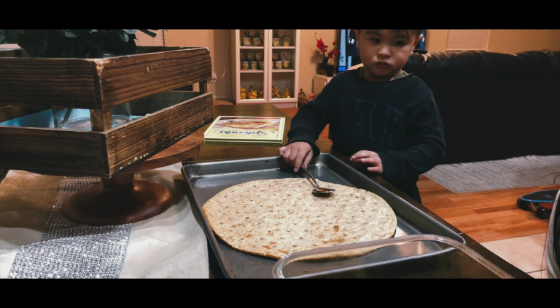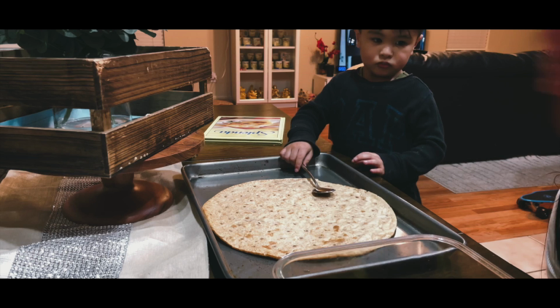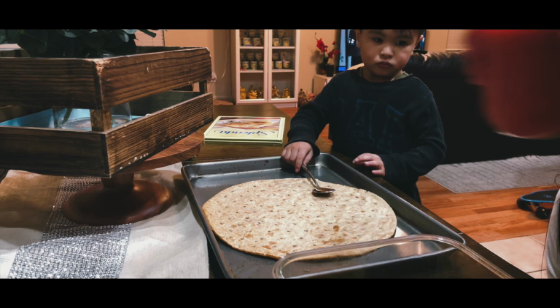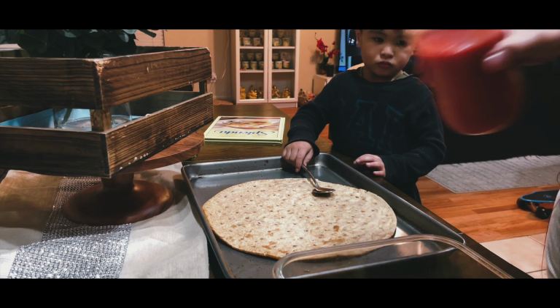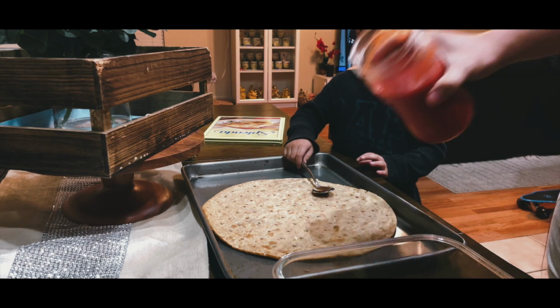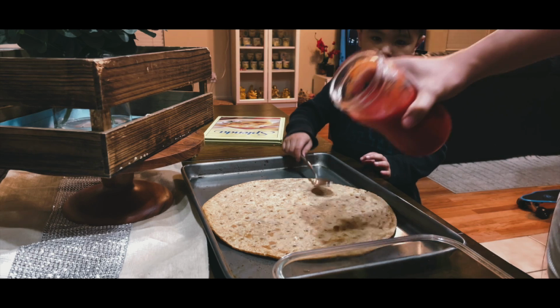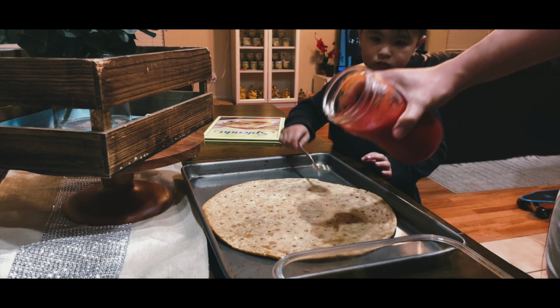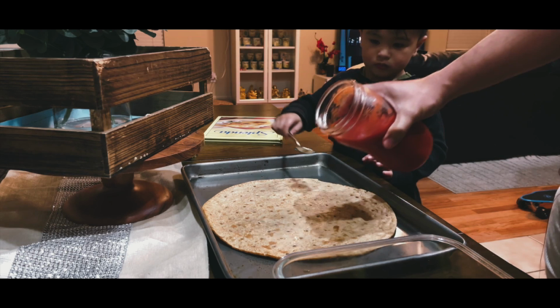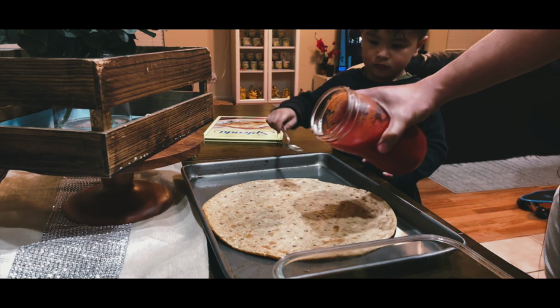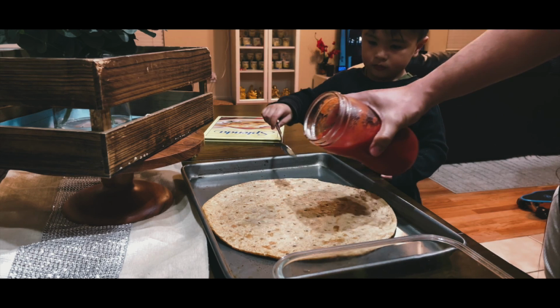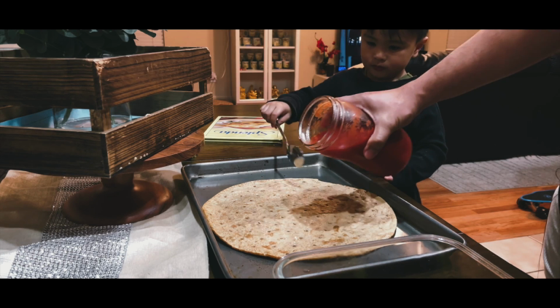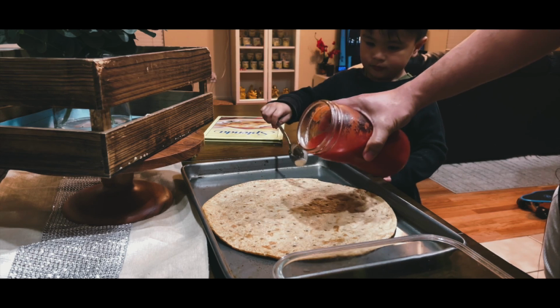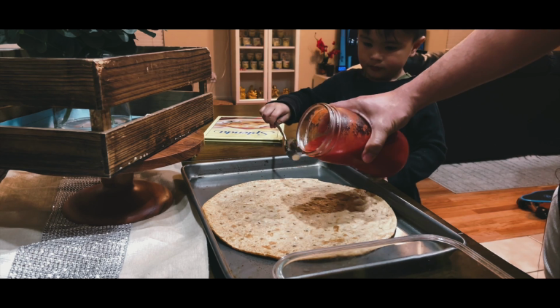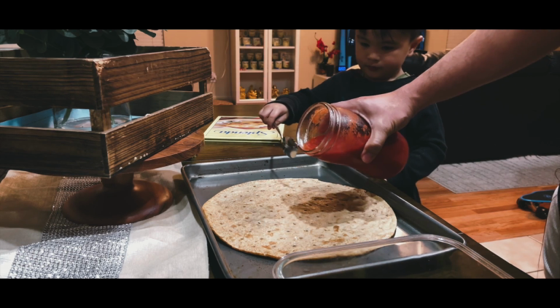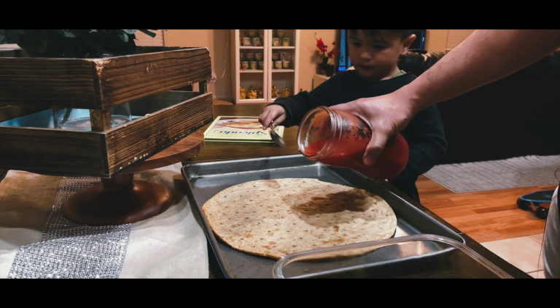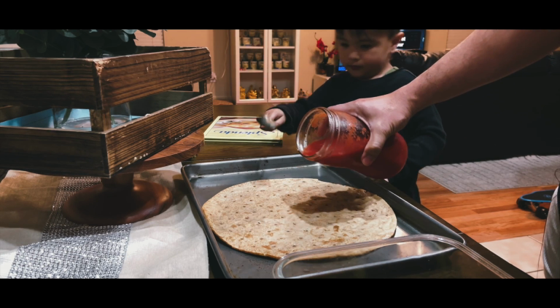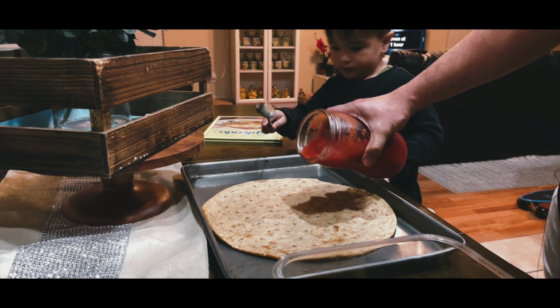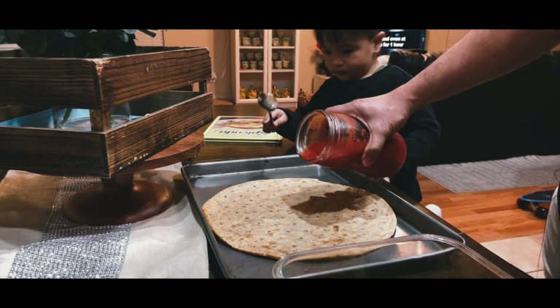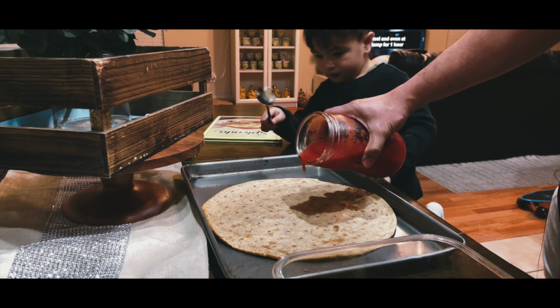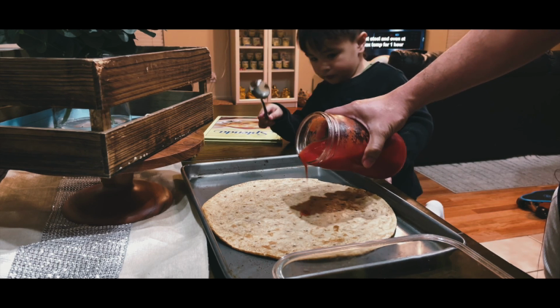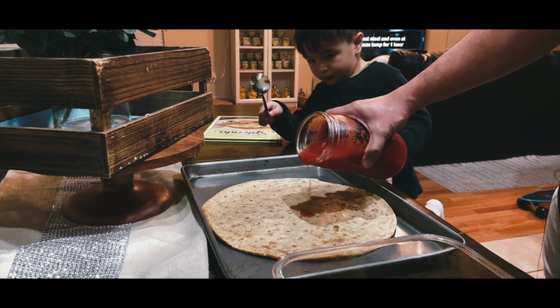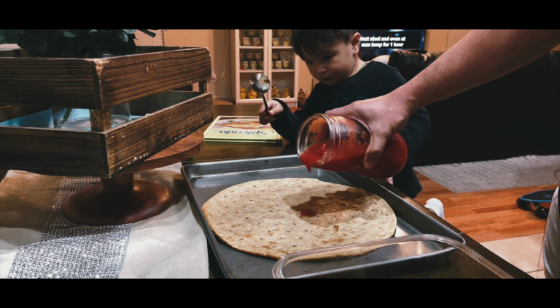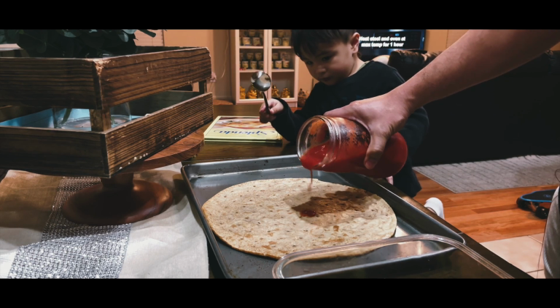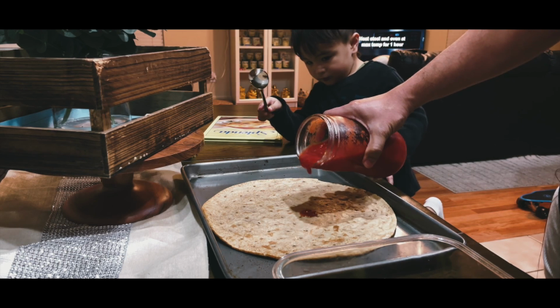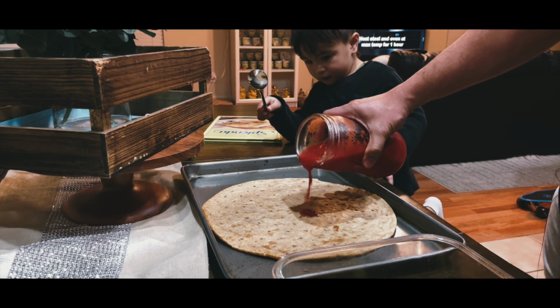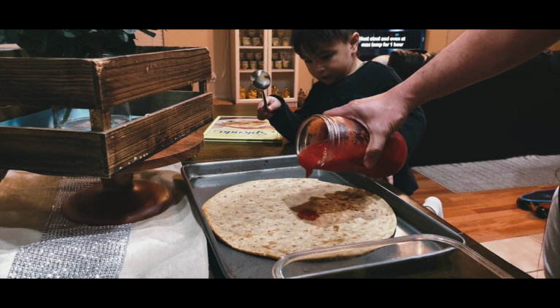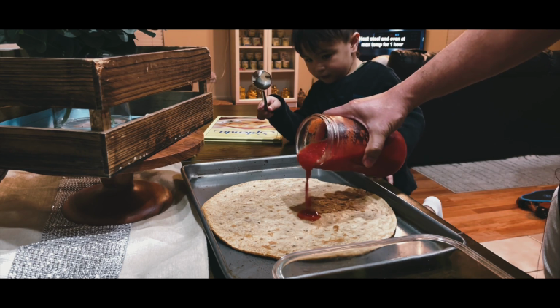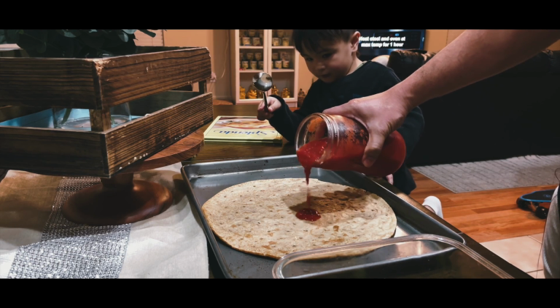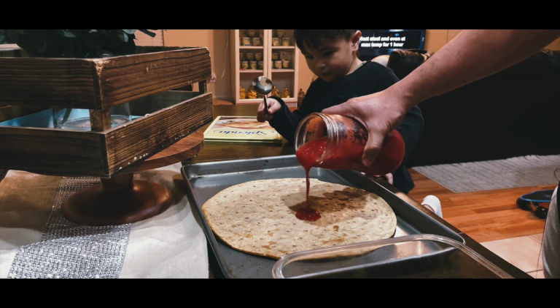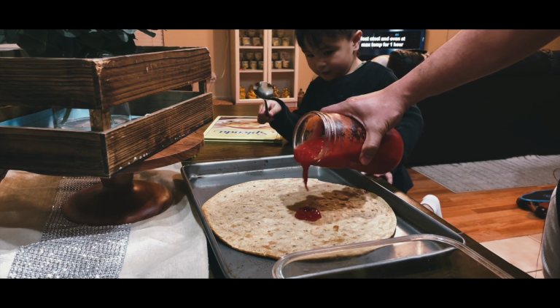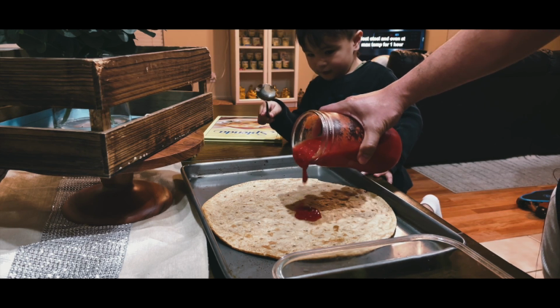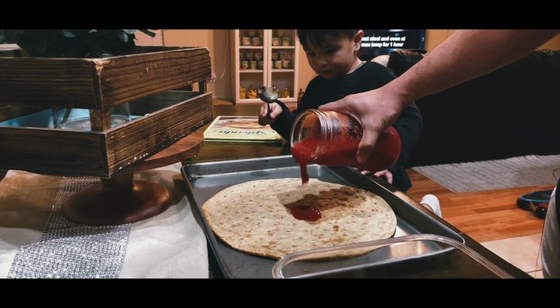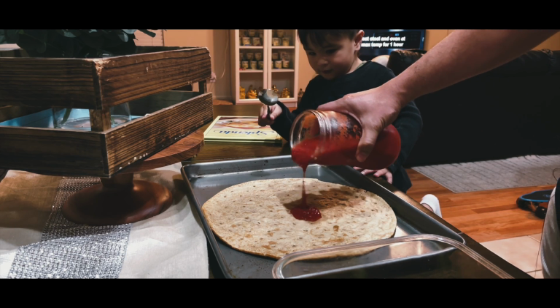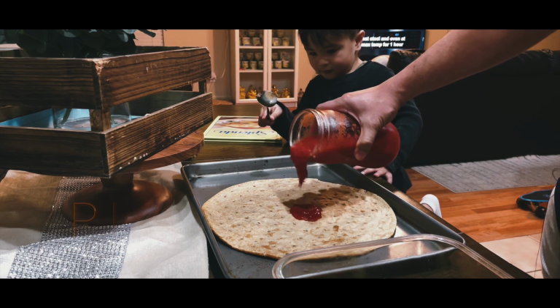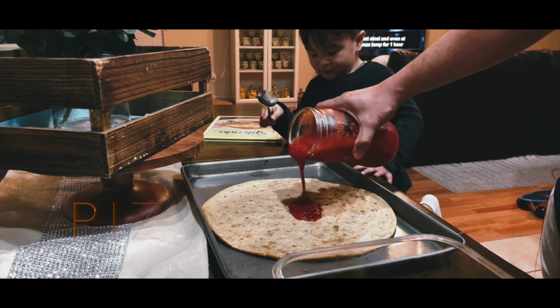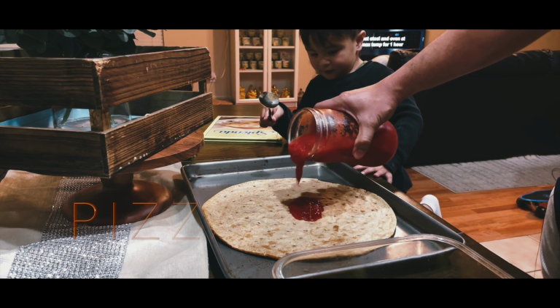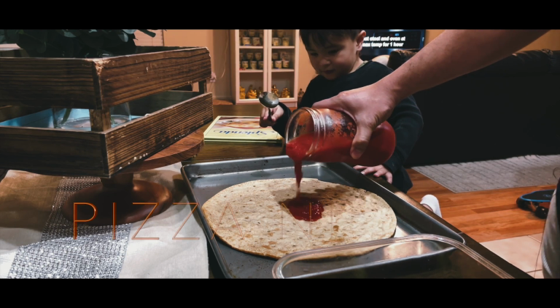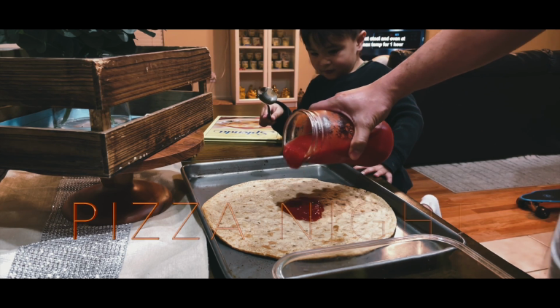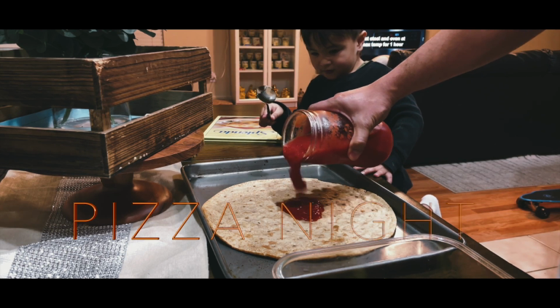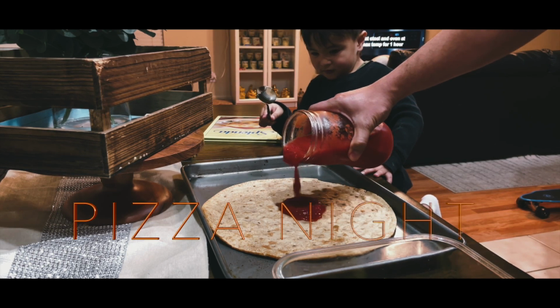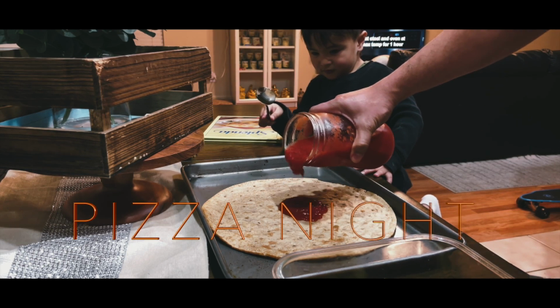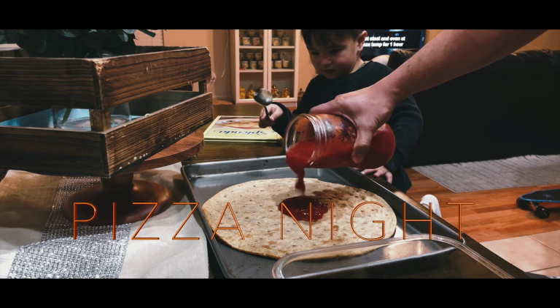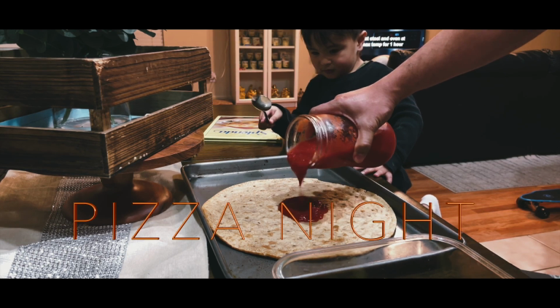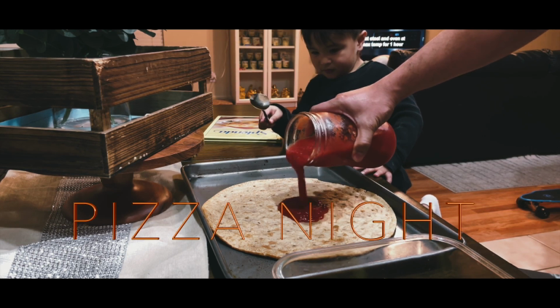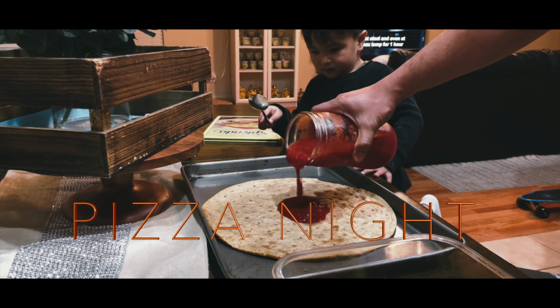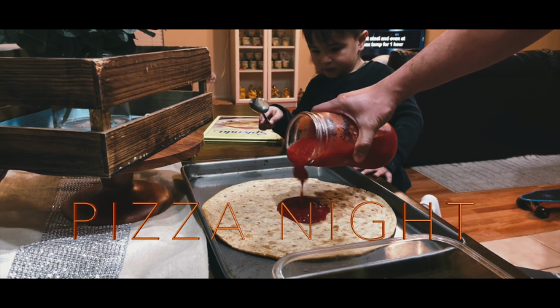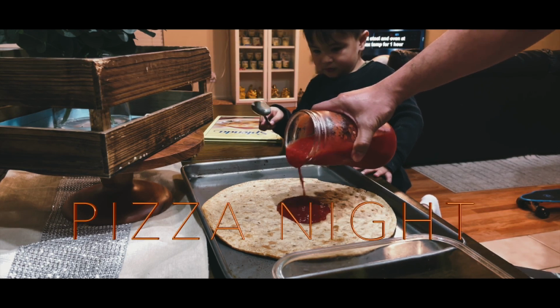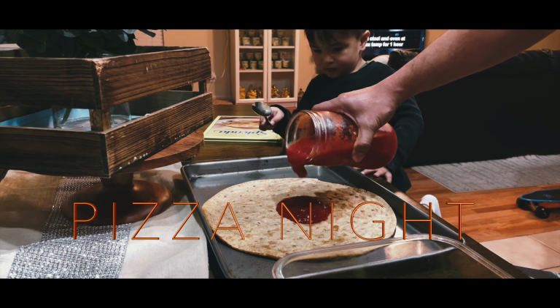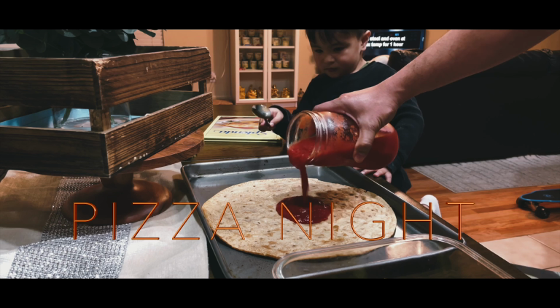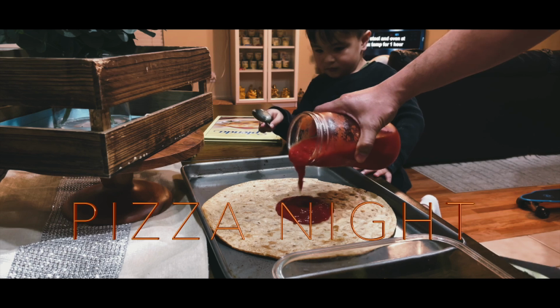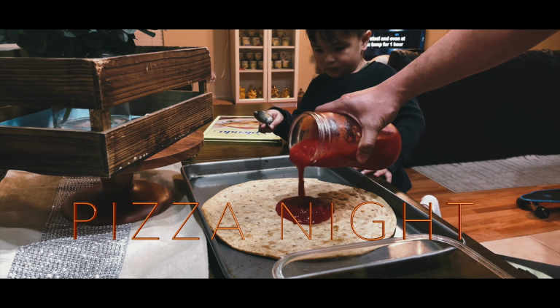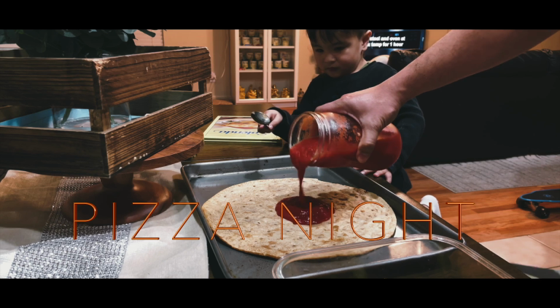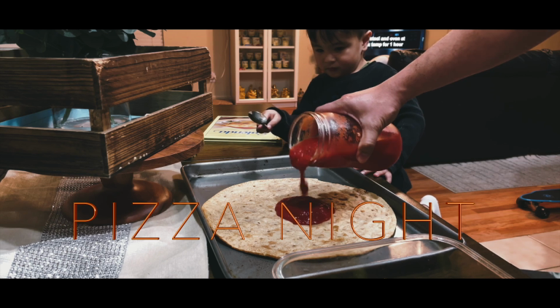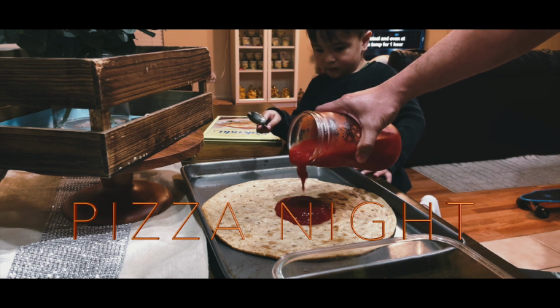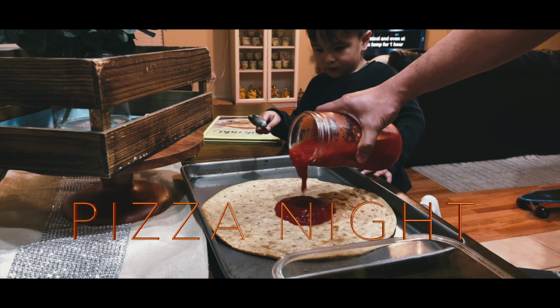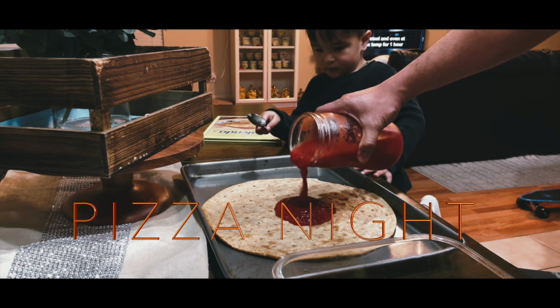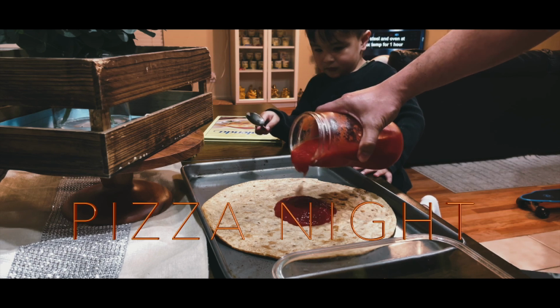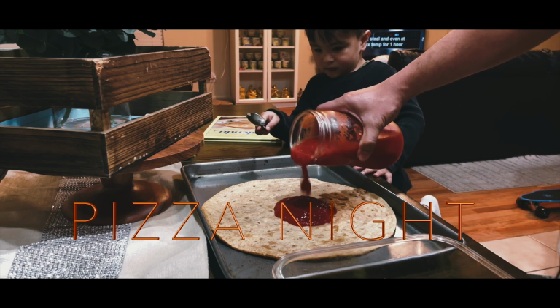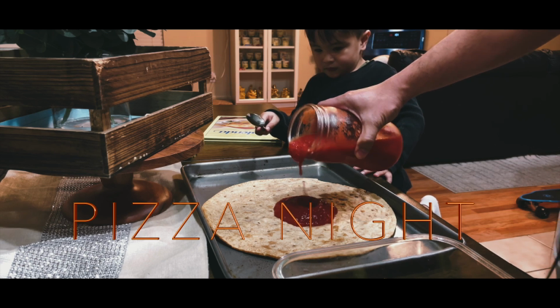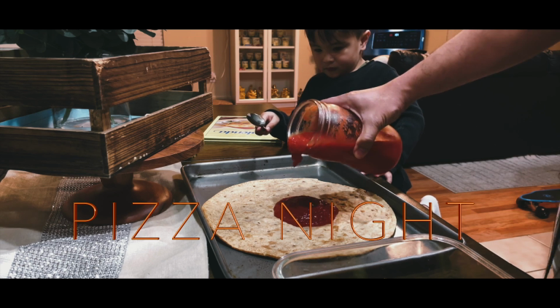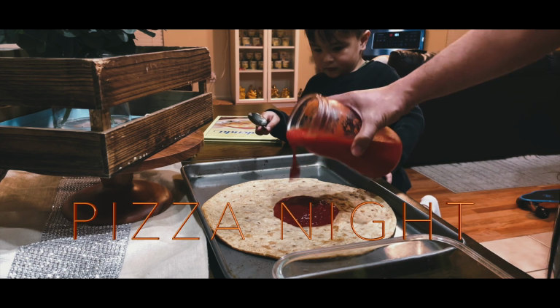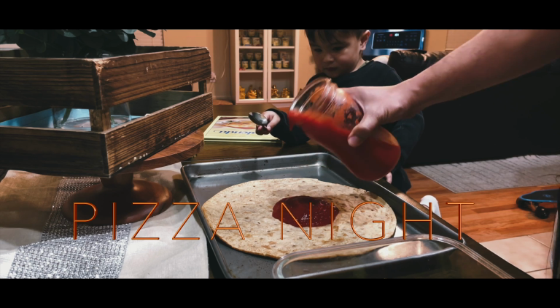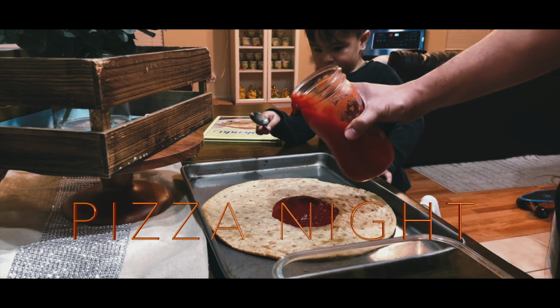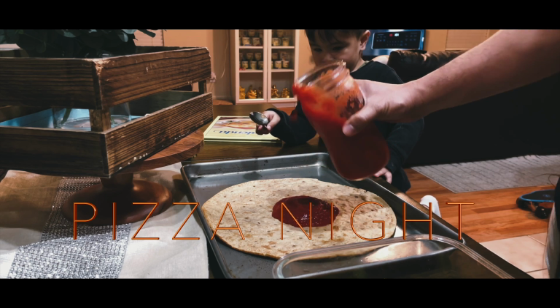Oh, I want to see that! Oh! It's the pizza flotch!